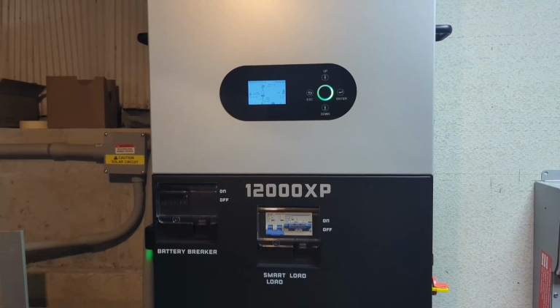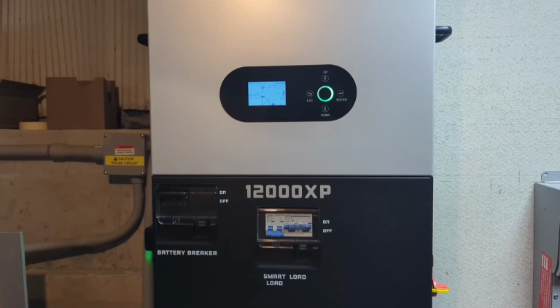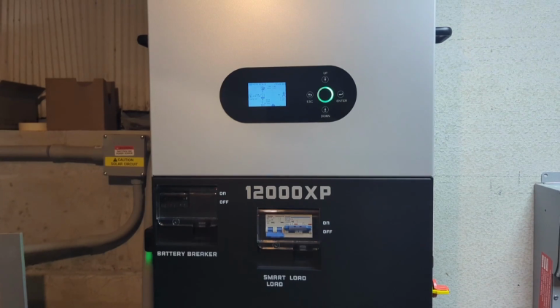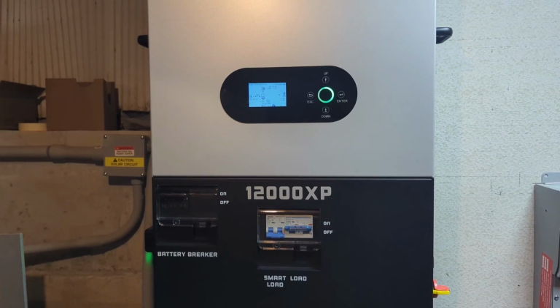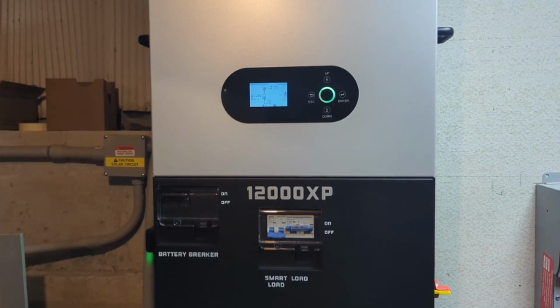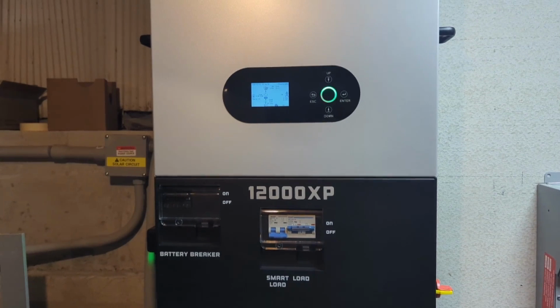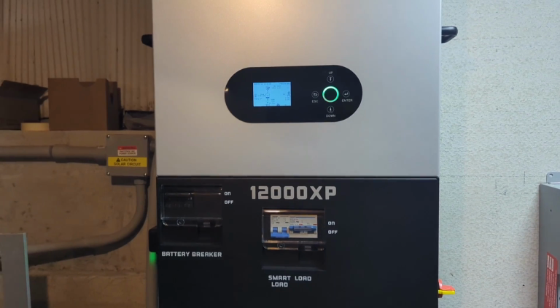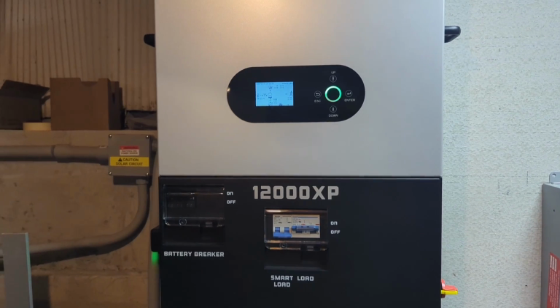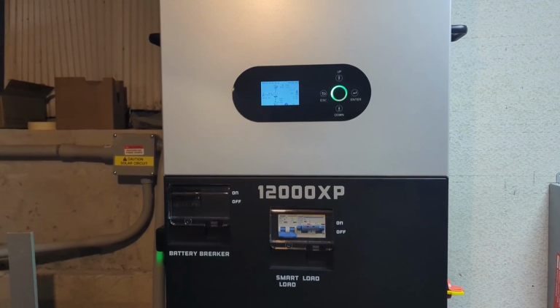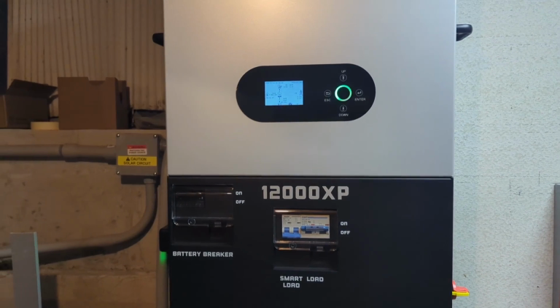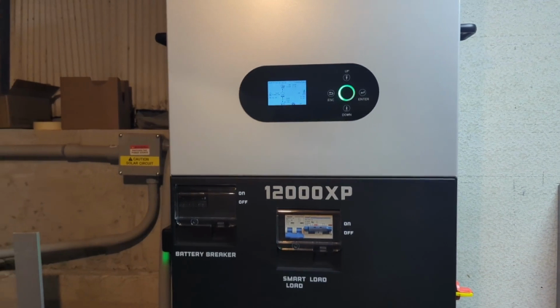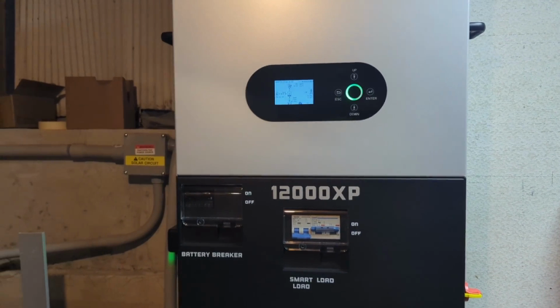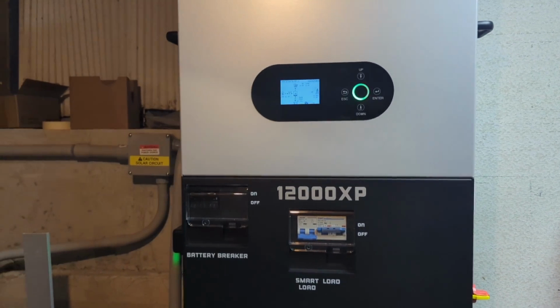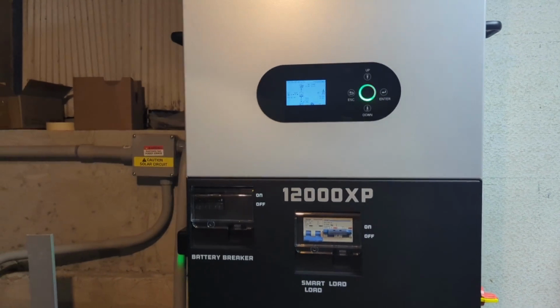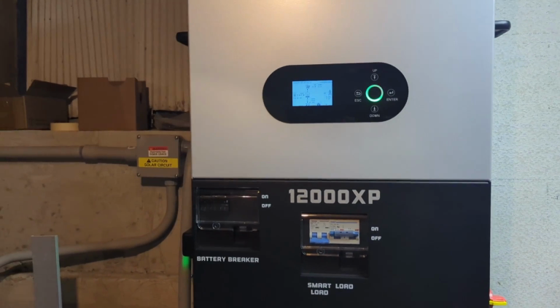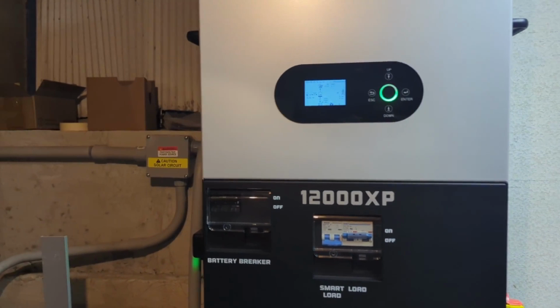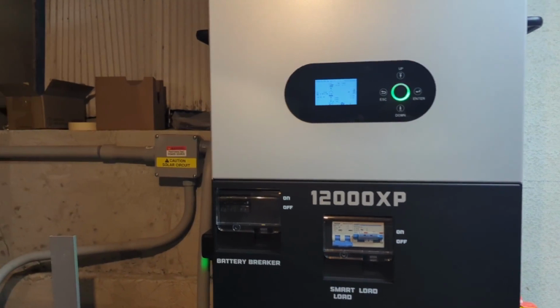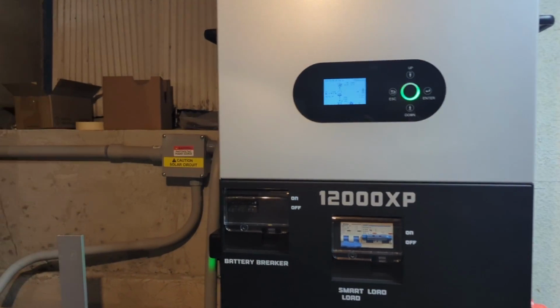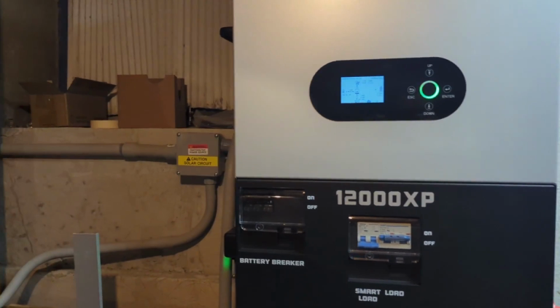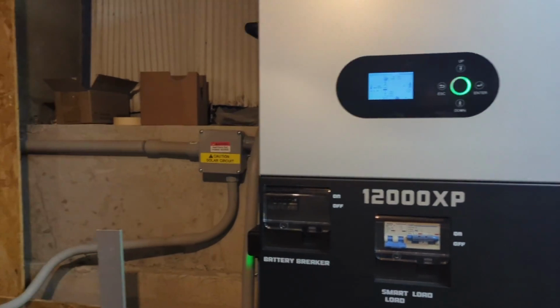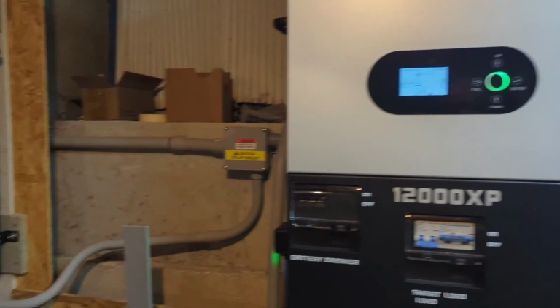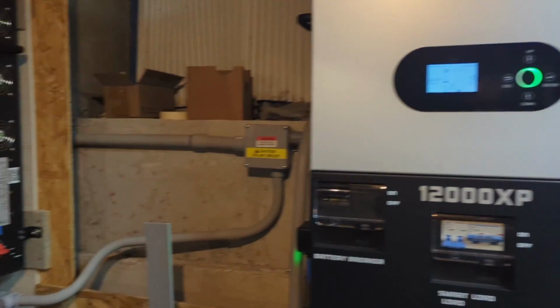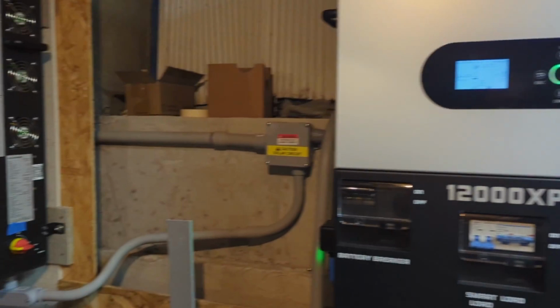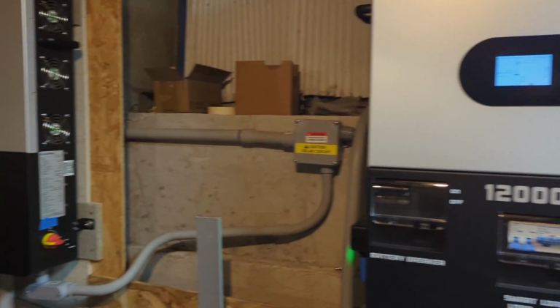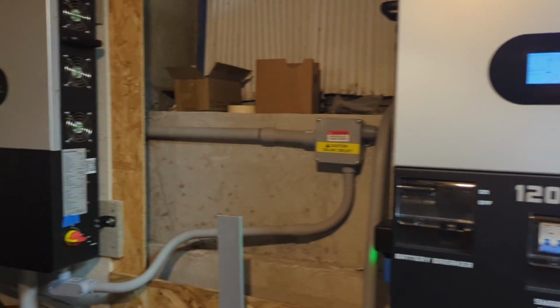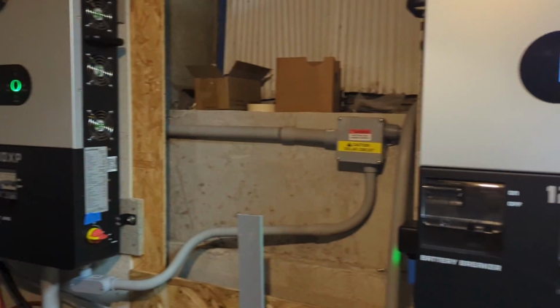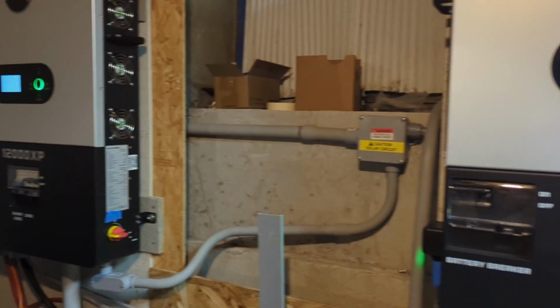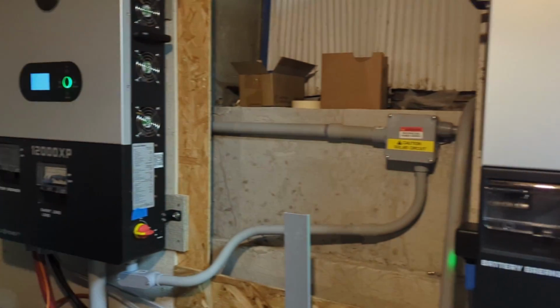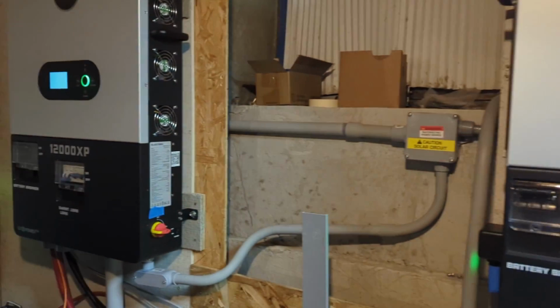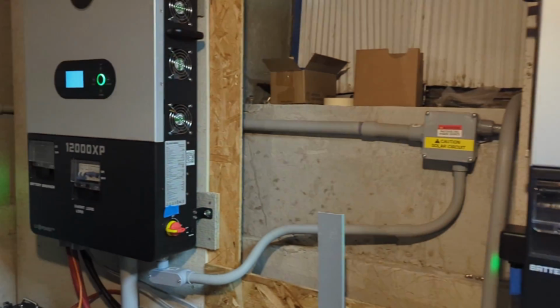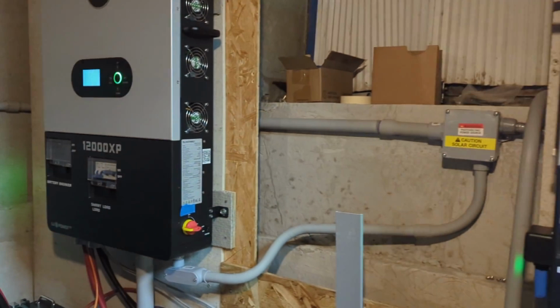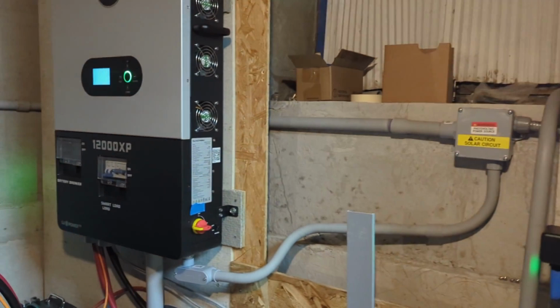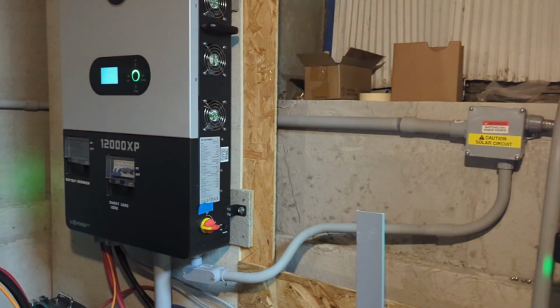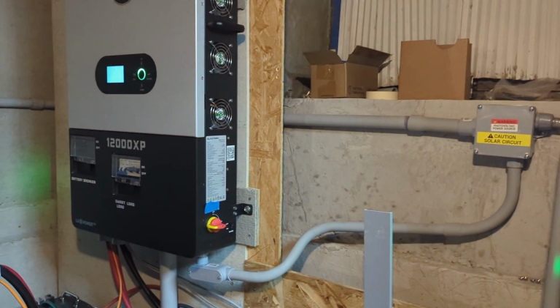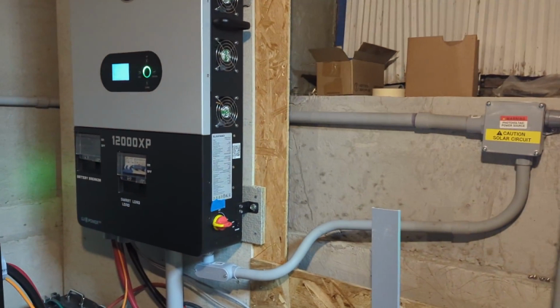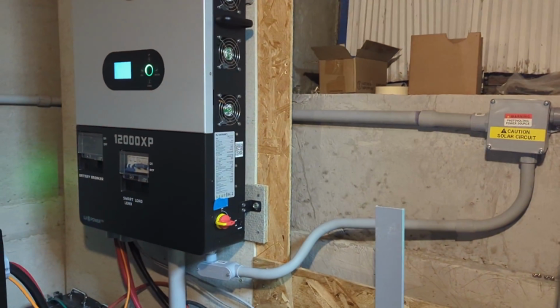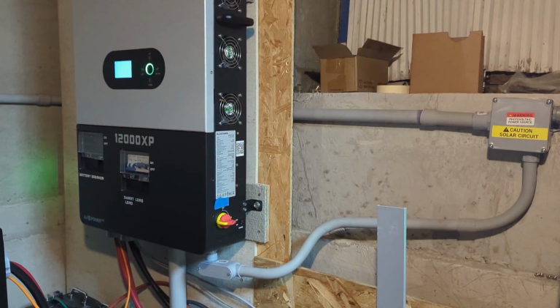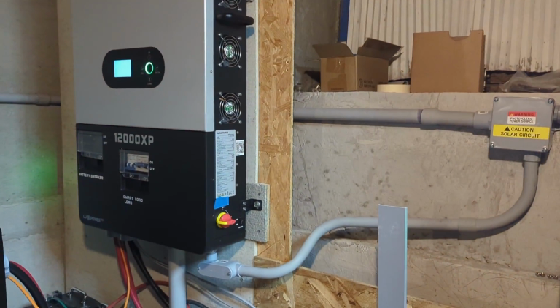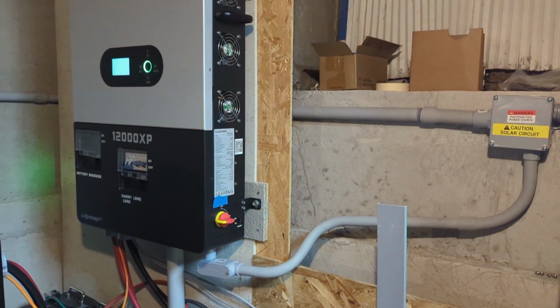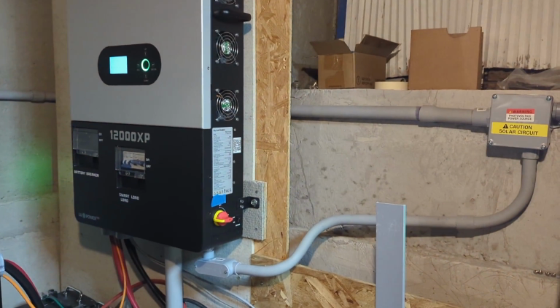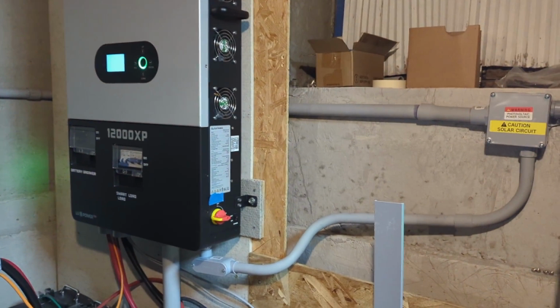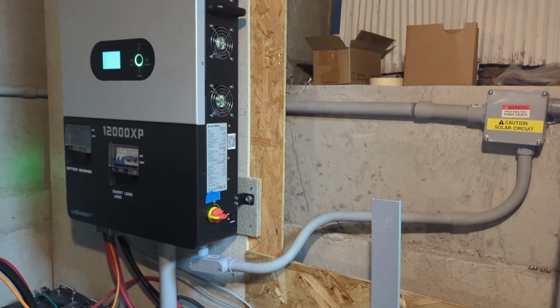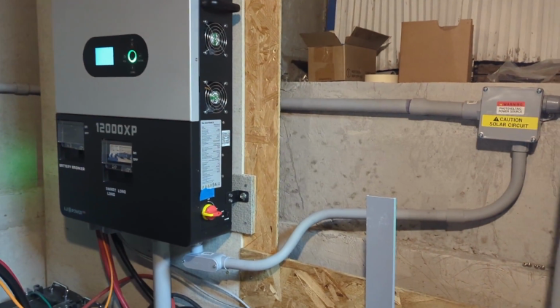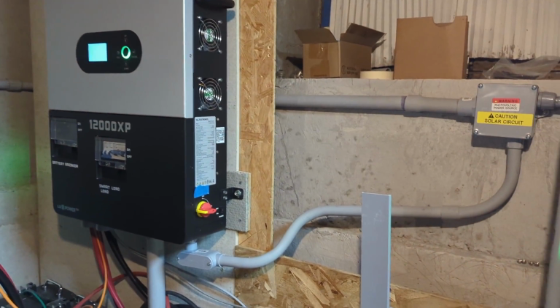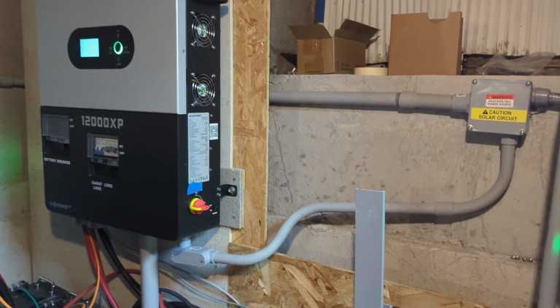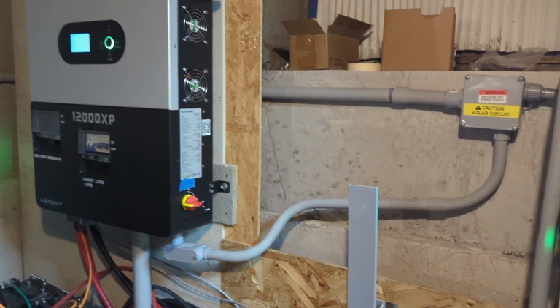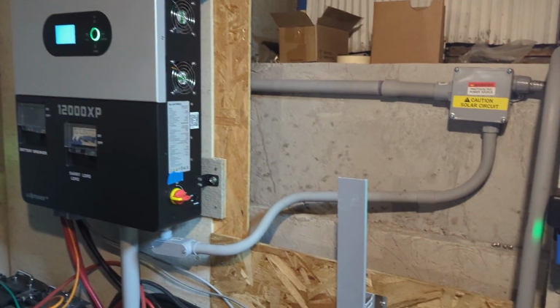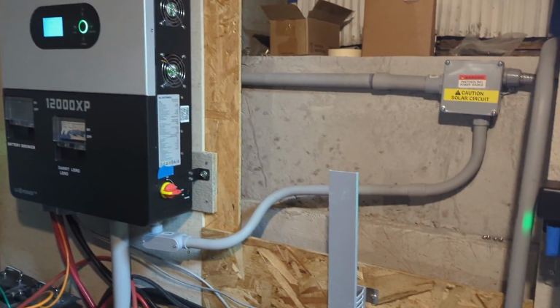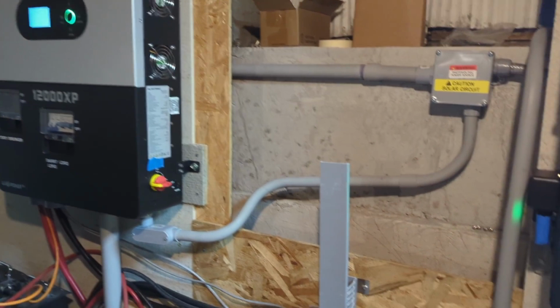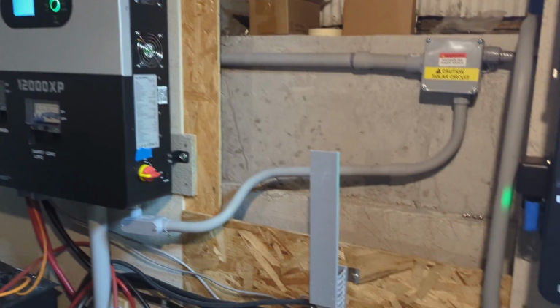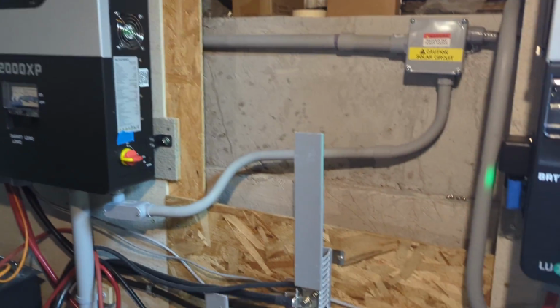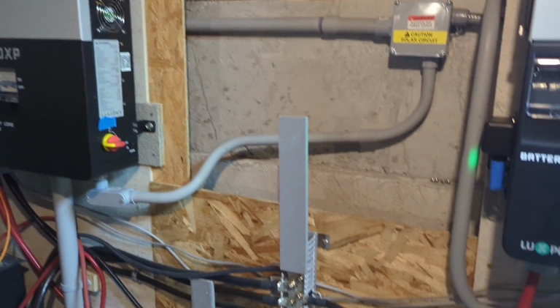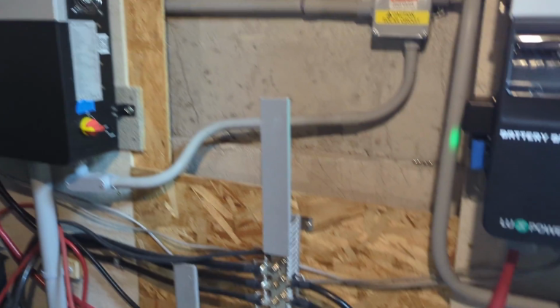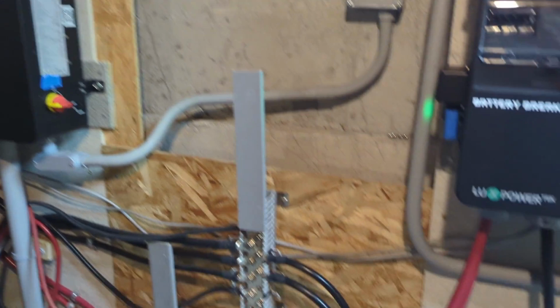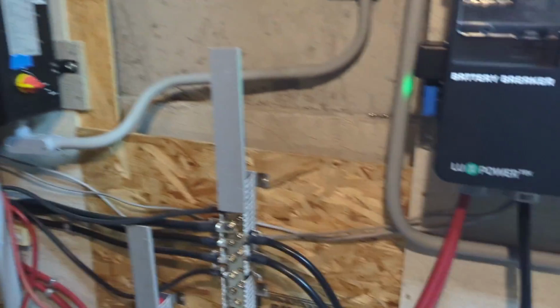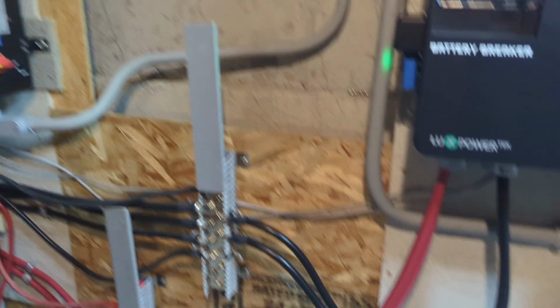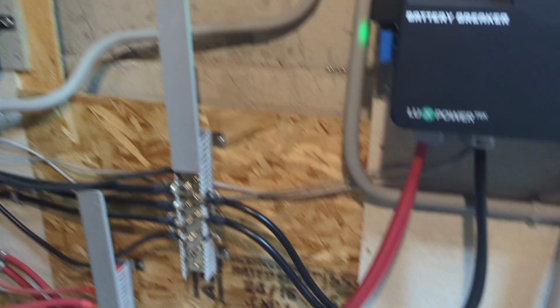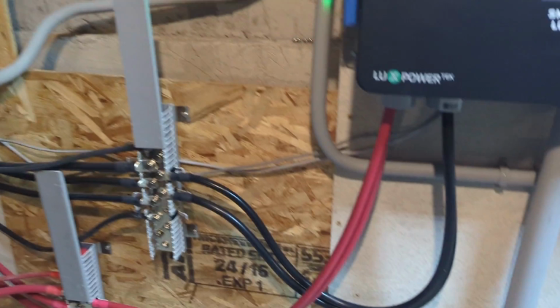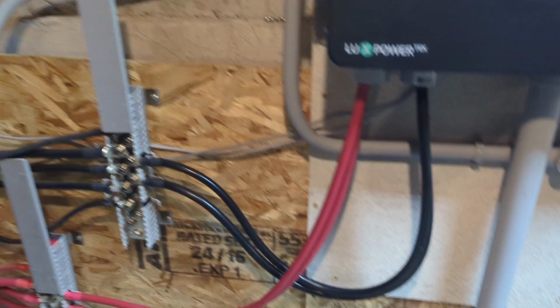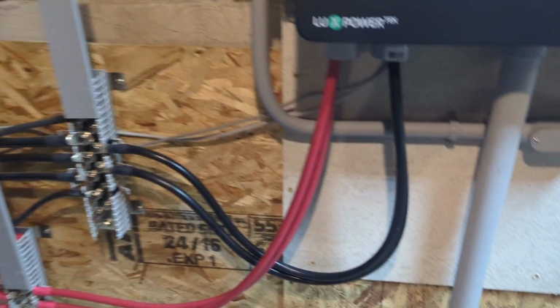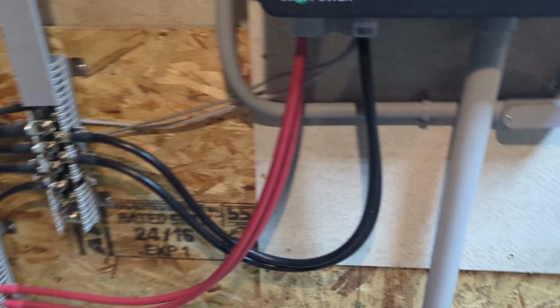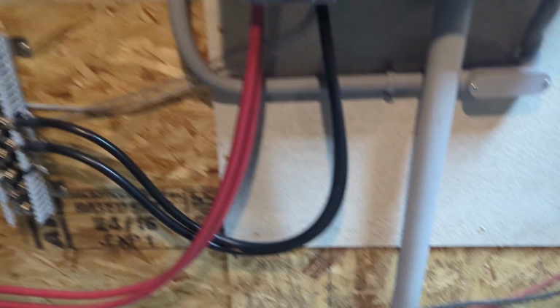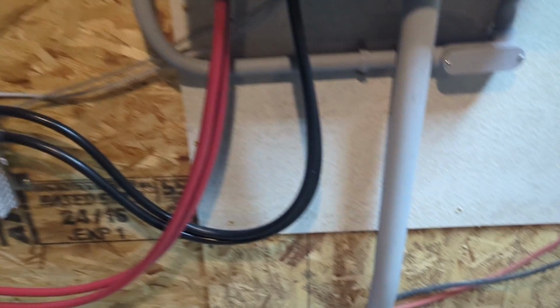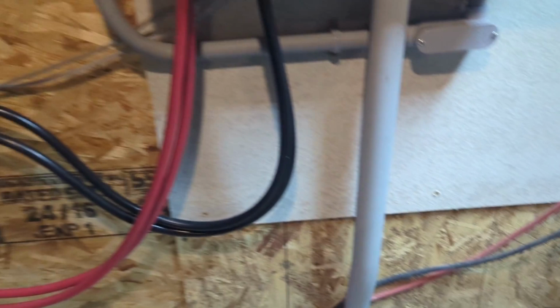I recently installed the second EG4-12000XP. Now both of them are sharing the load to power the house.